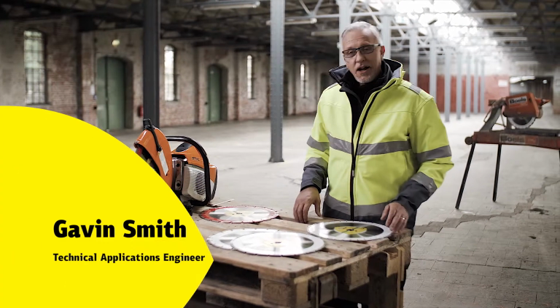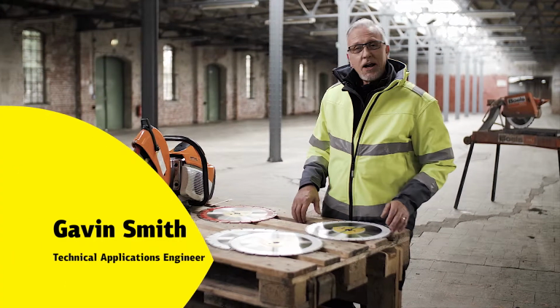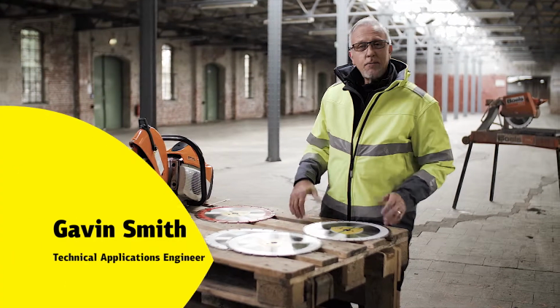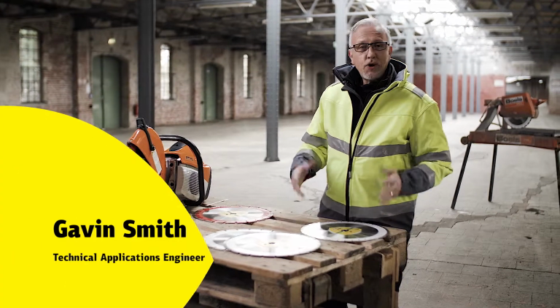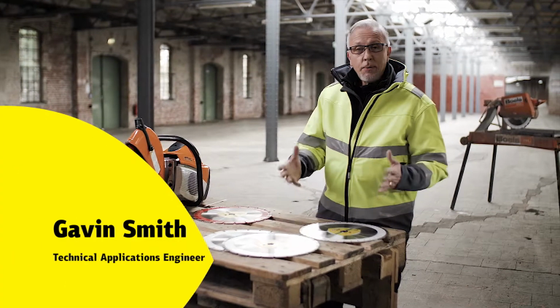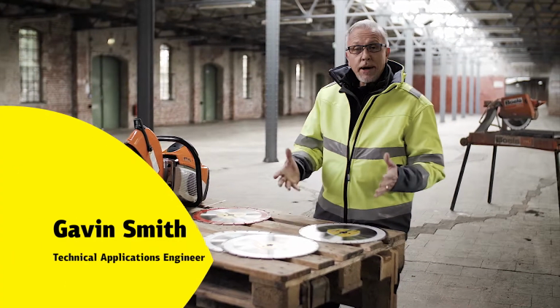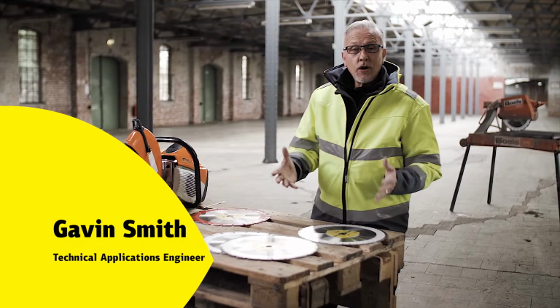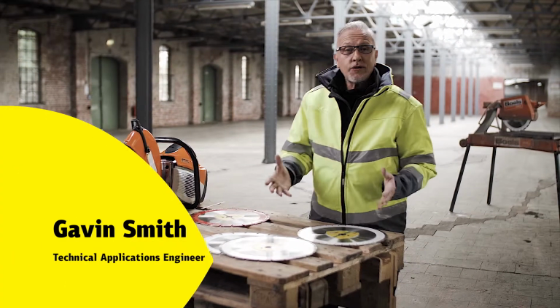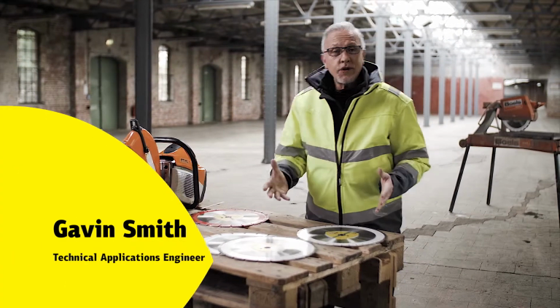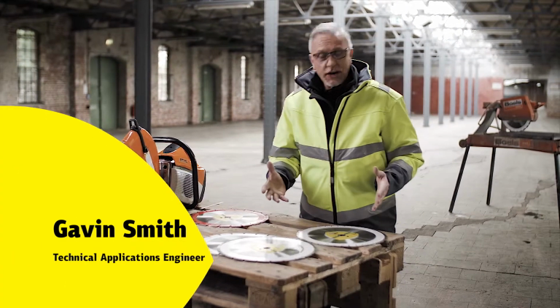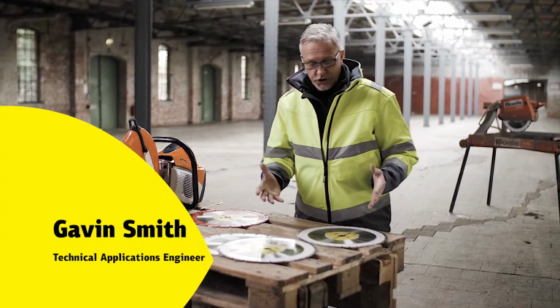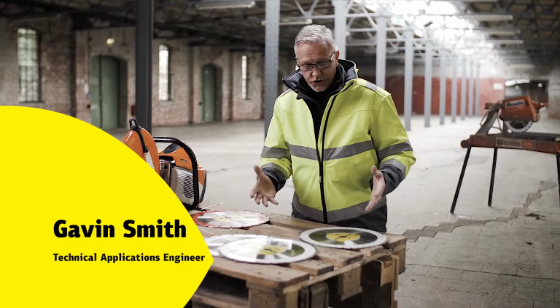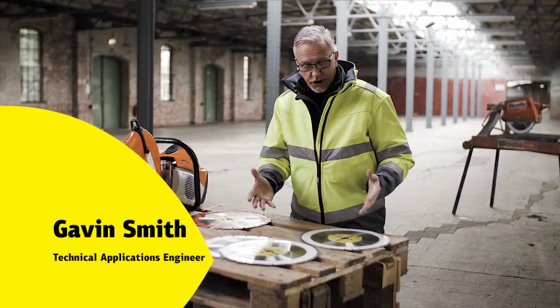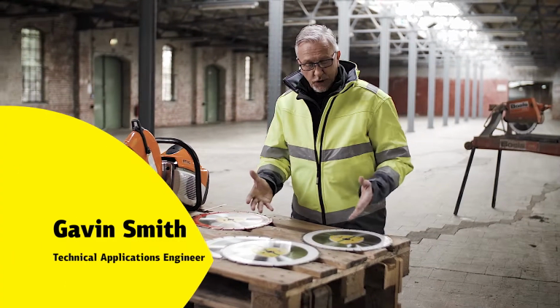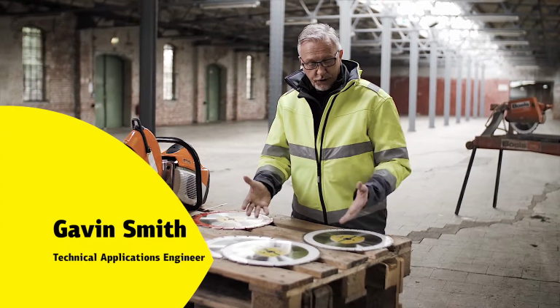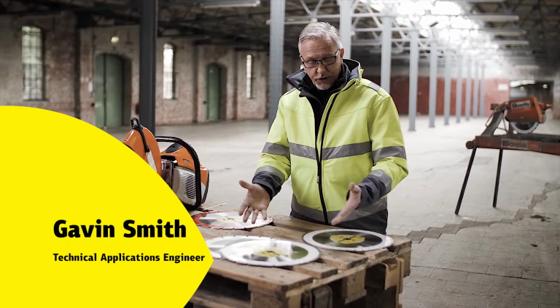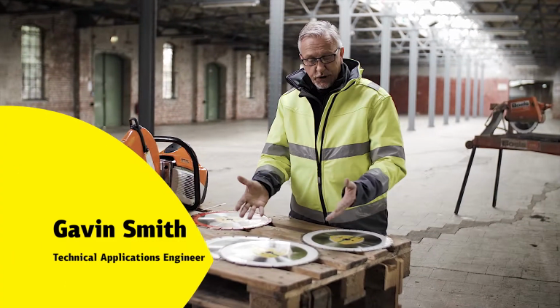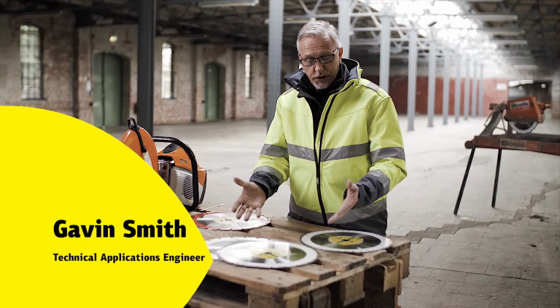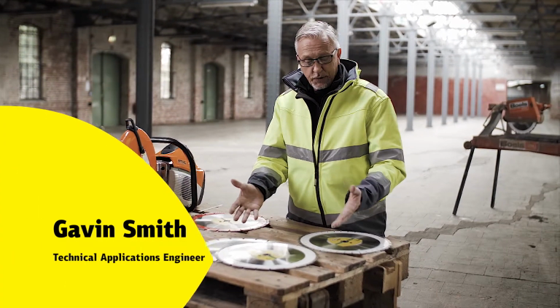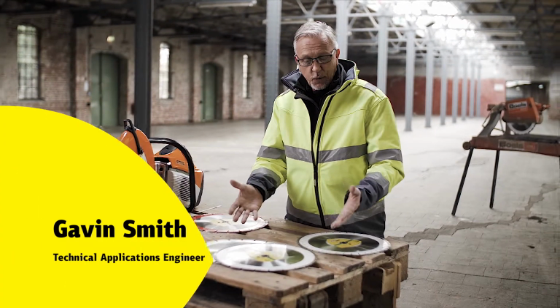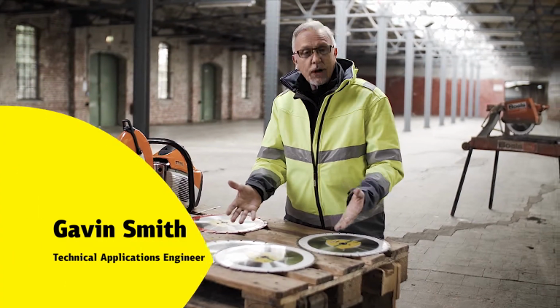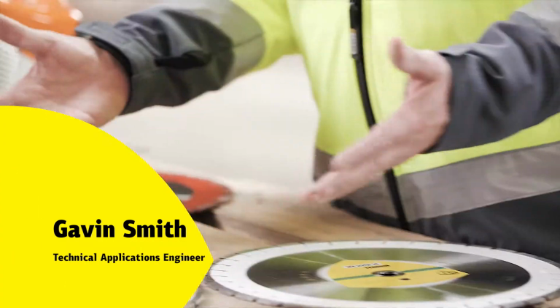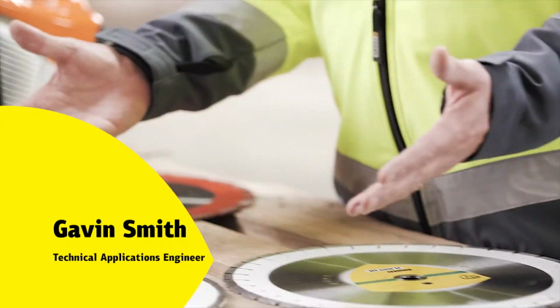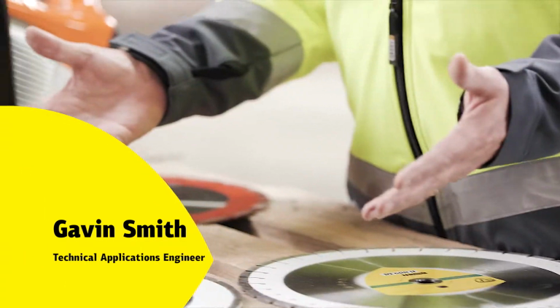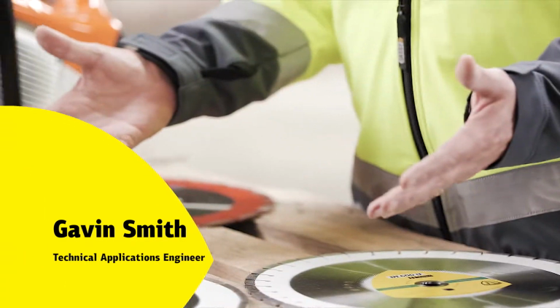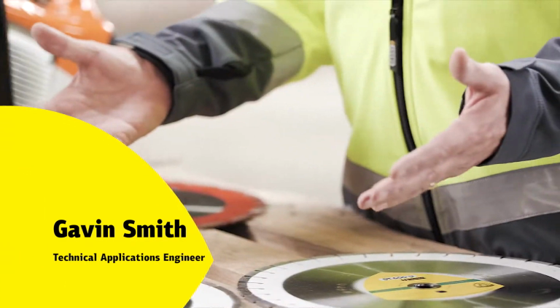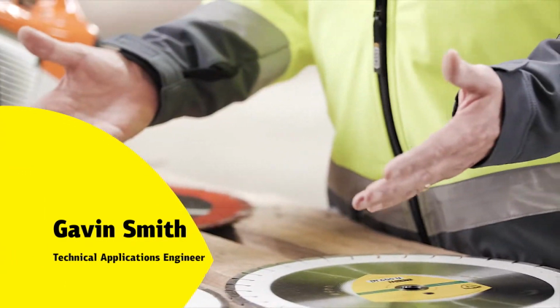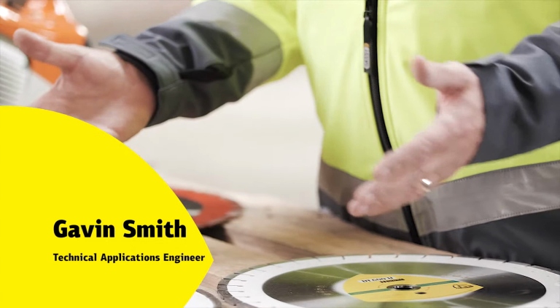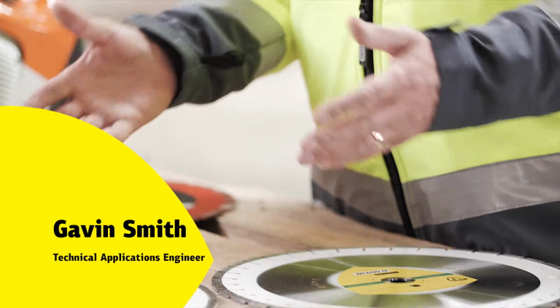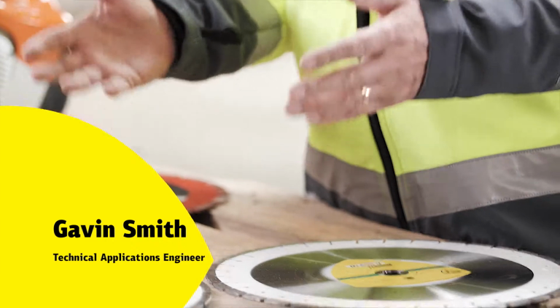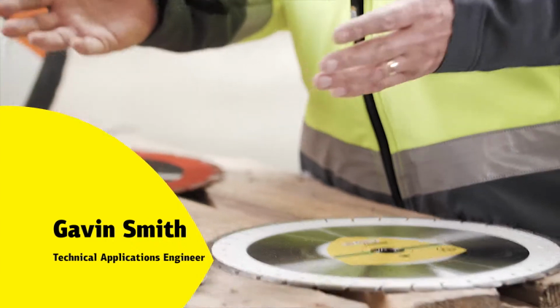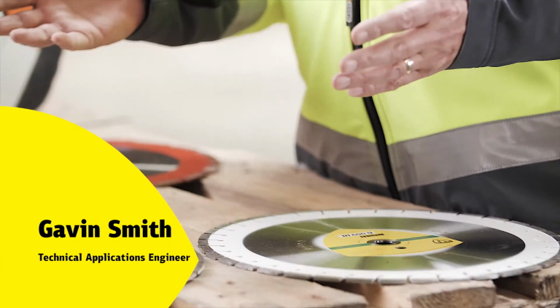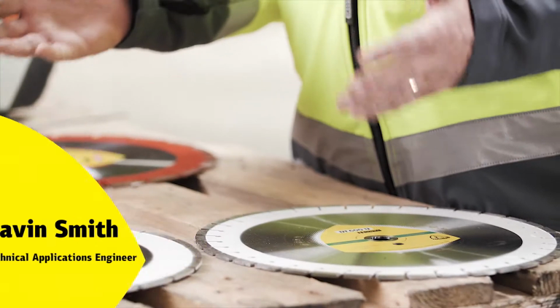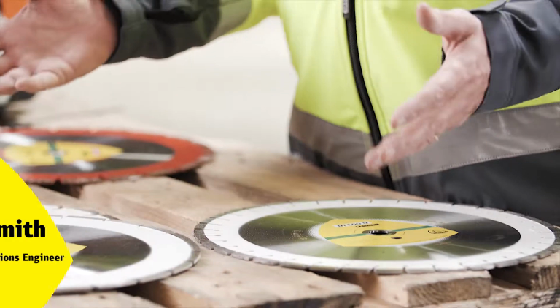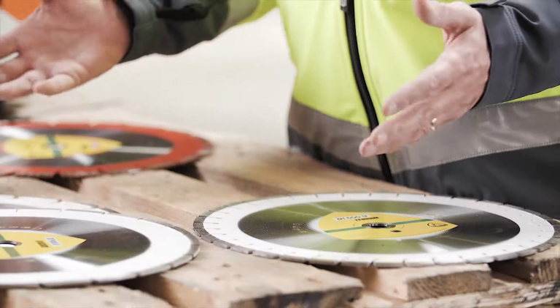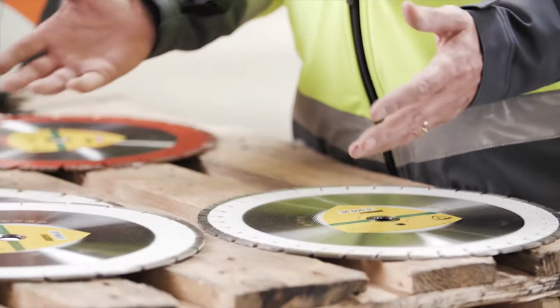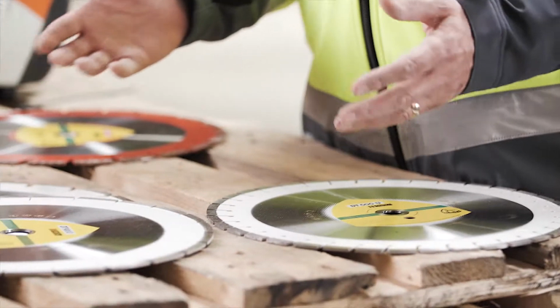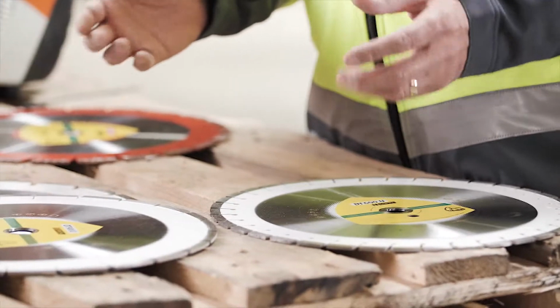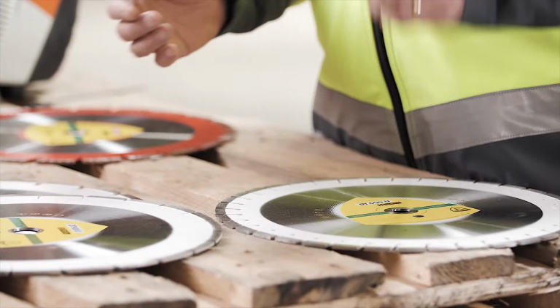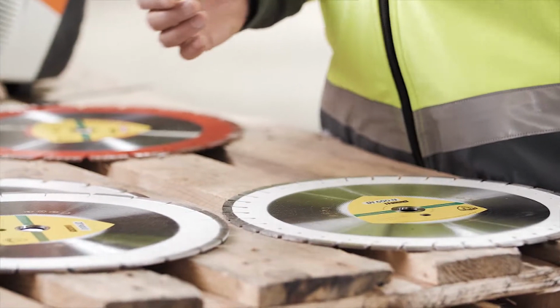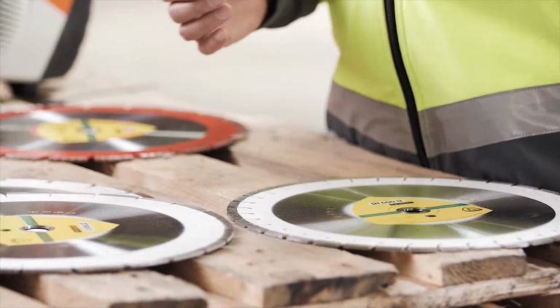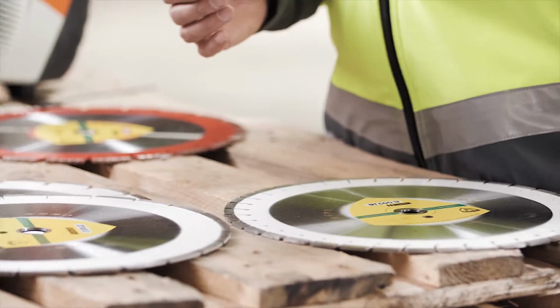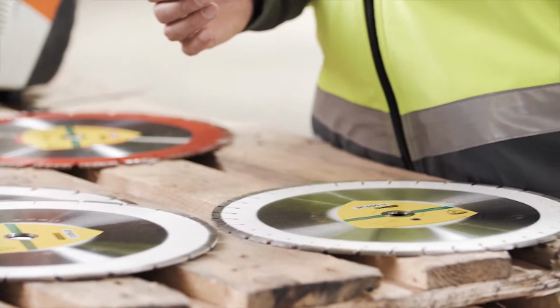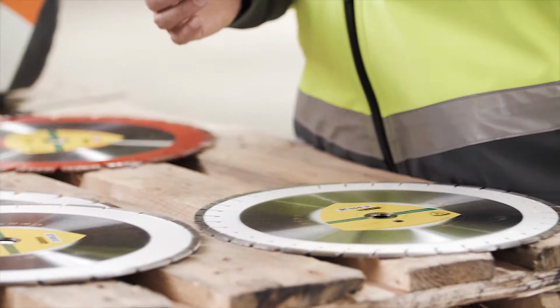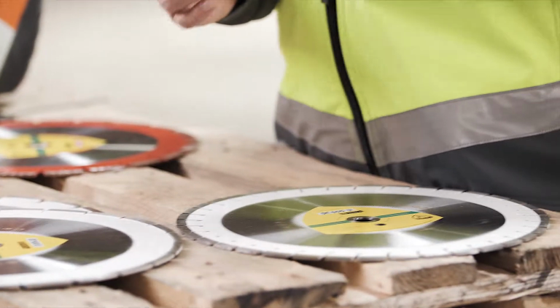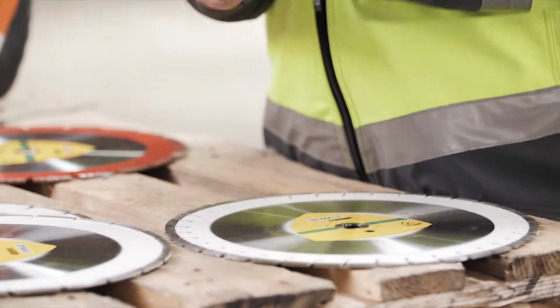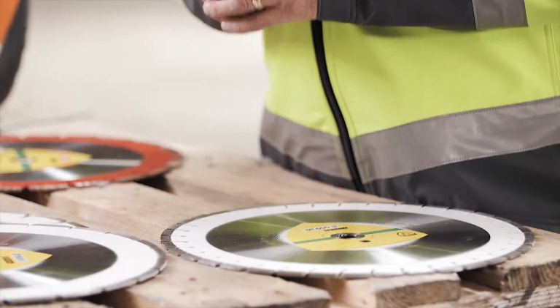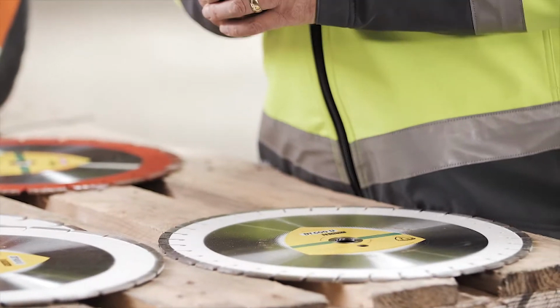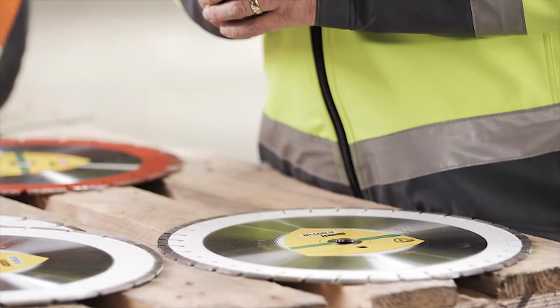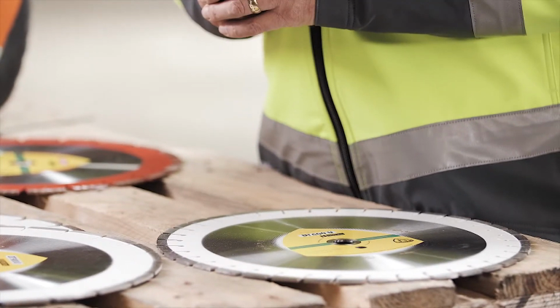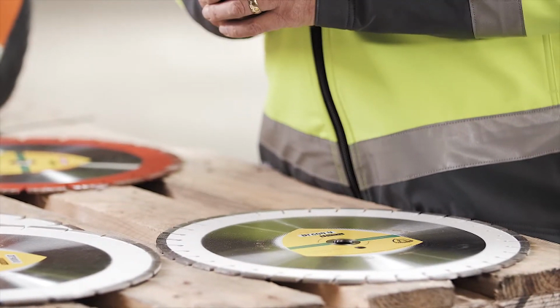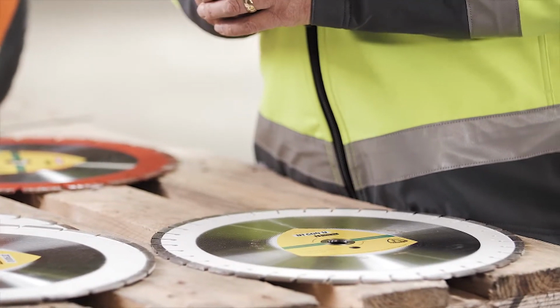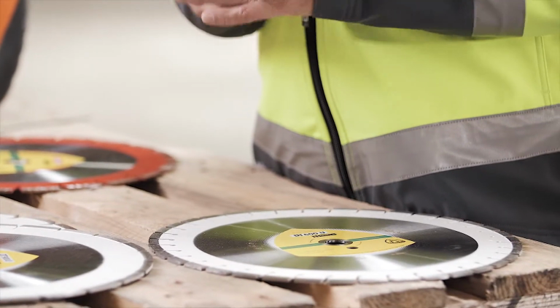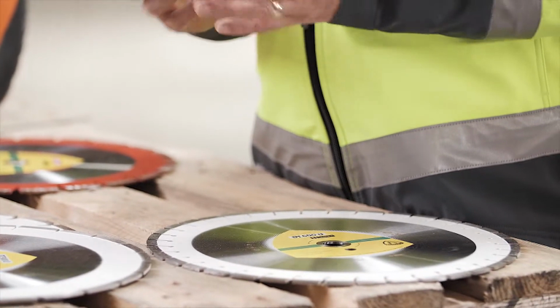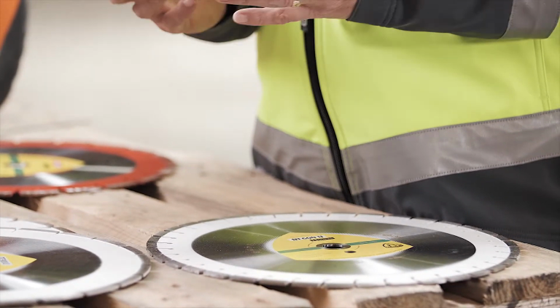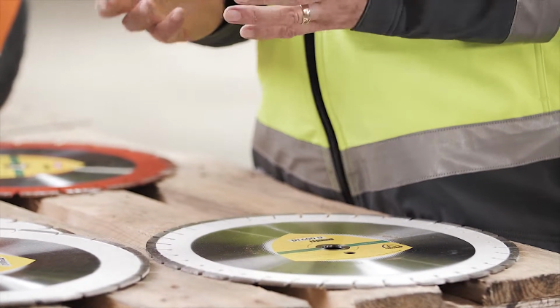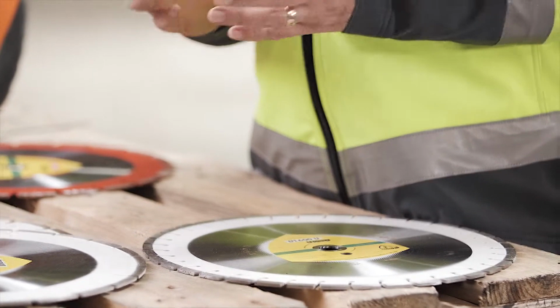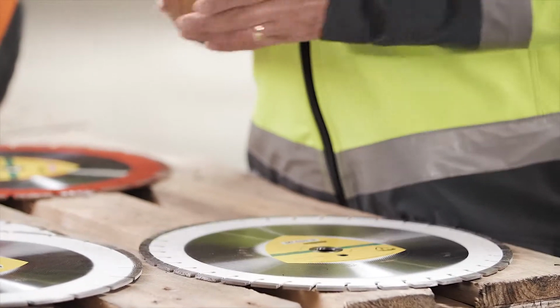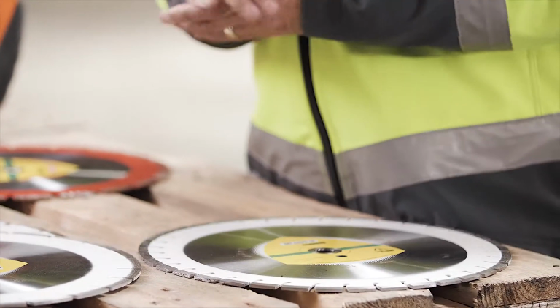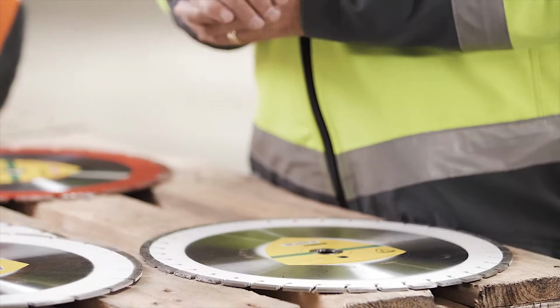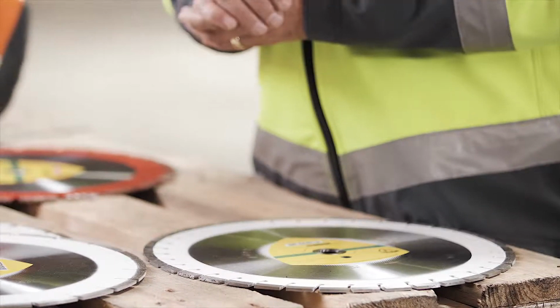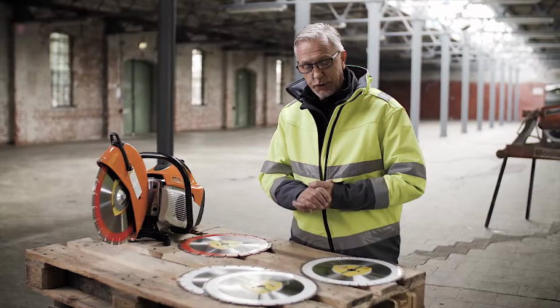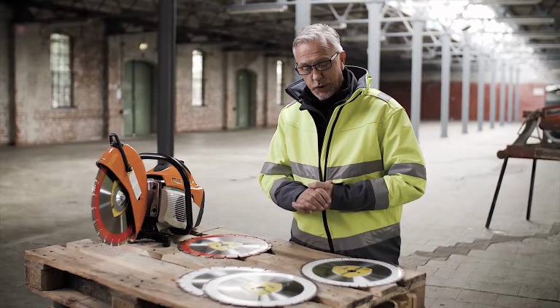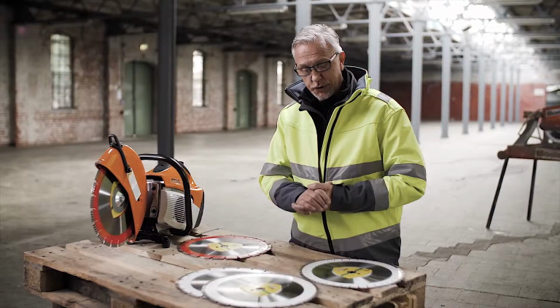You may often ask yourself why there's so much choice or variety of diamond segments when you look at diamond cutting wheels.